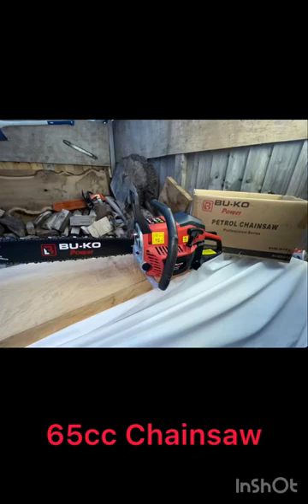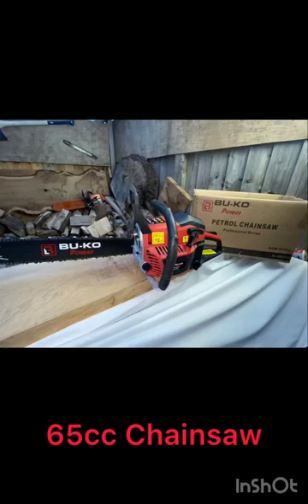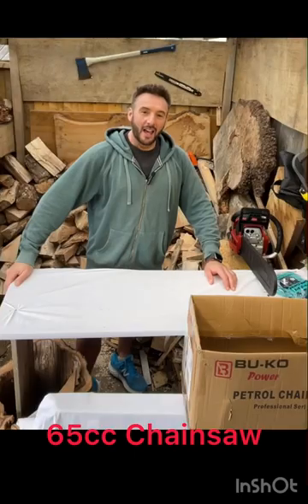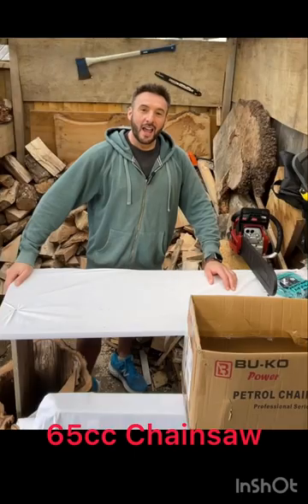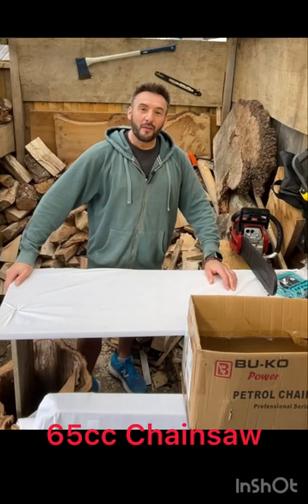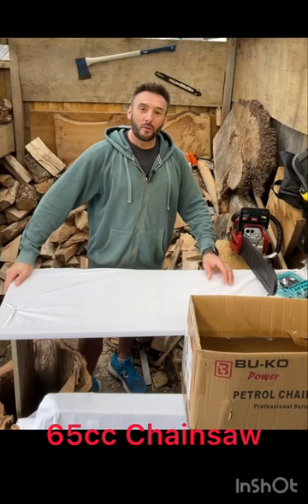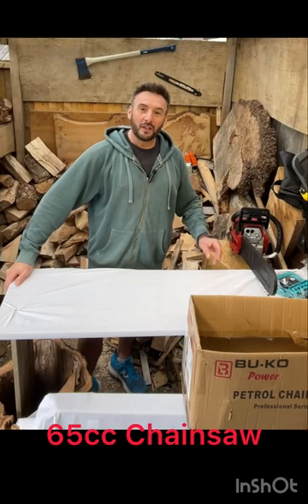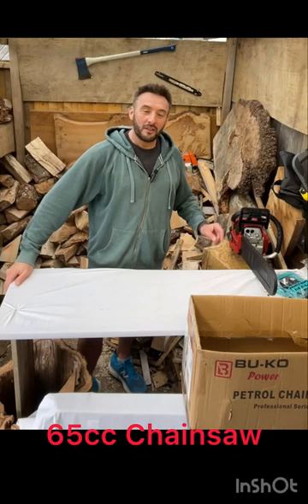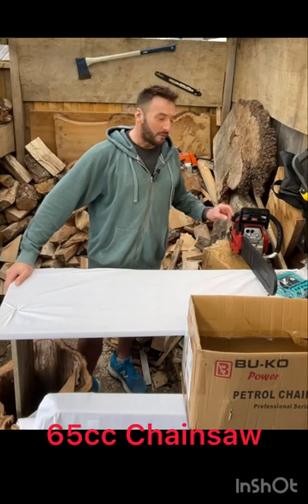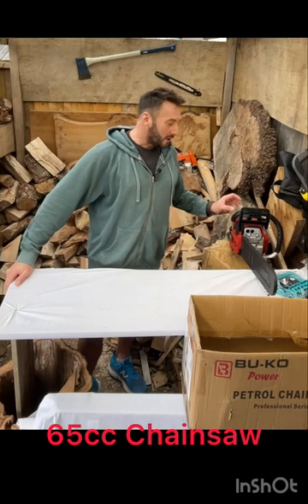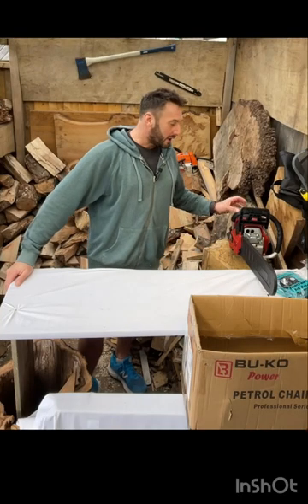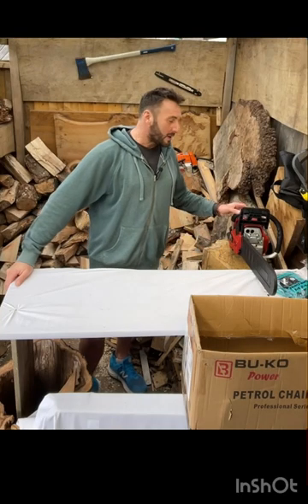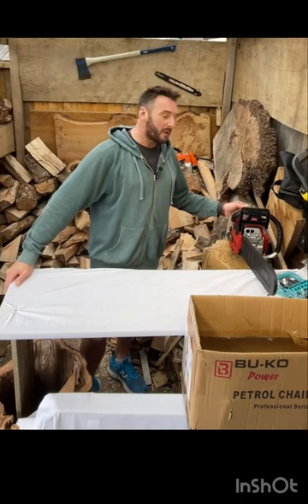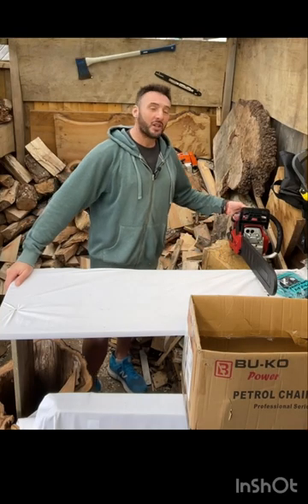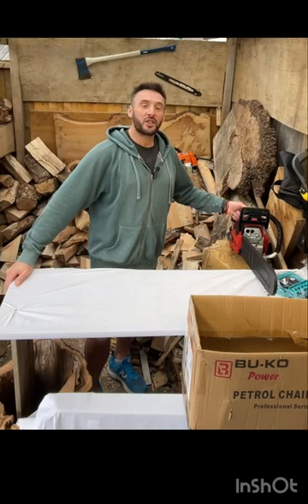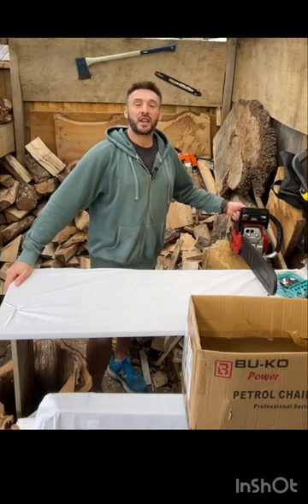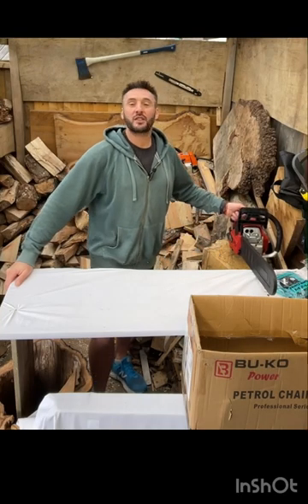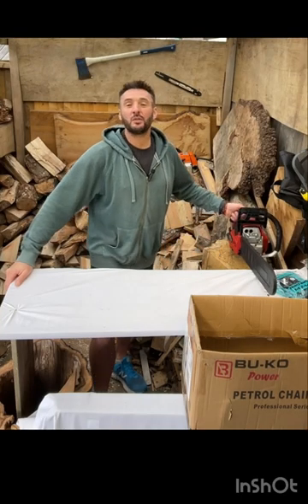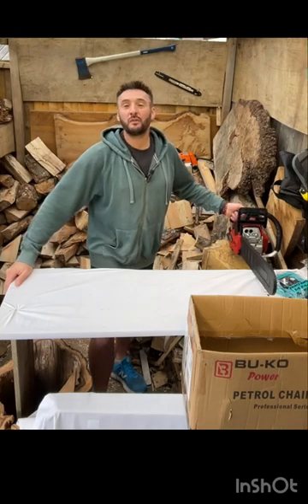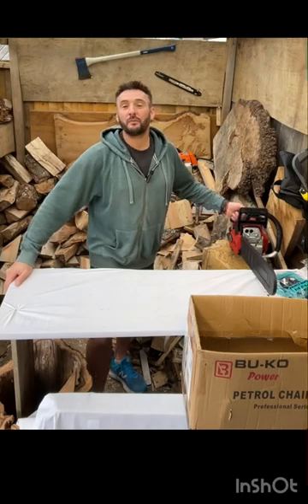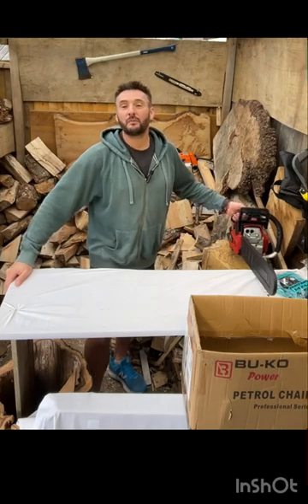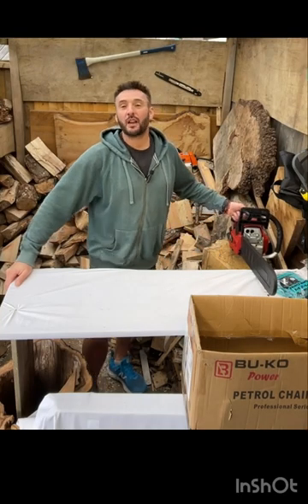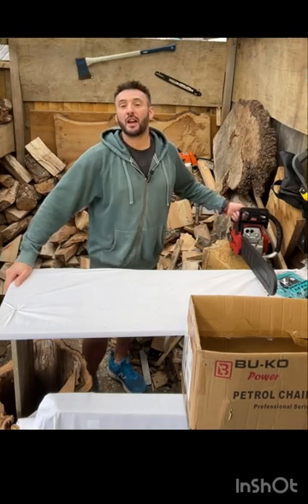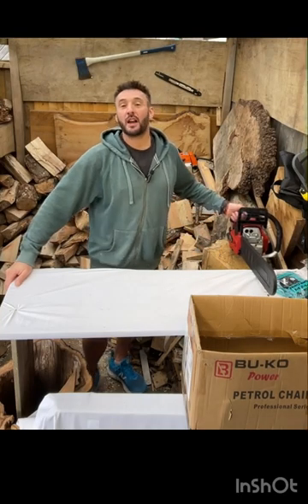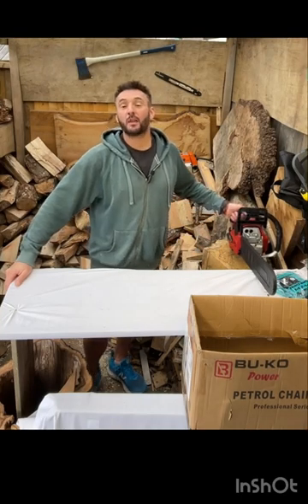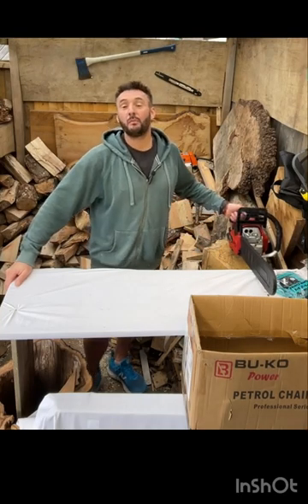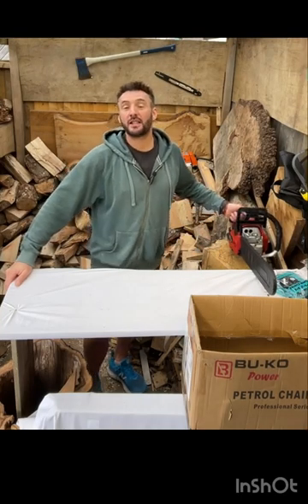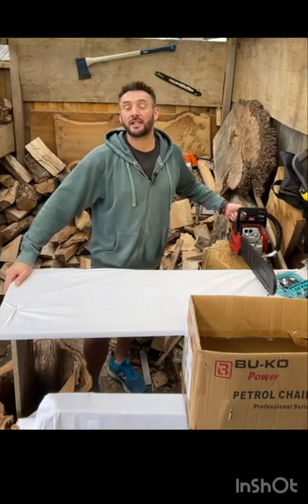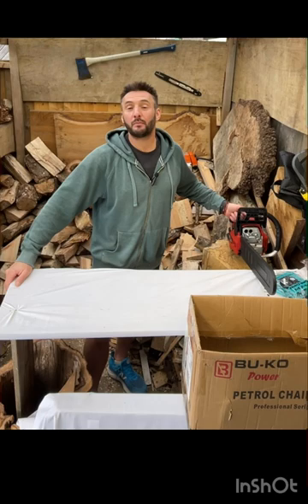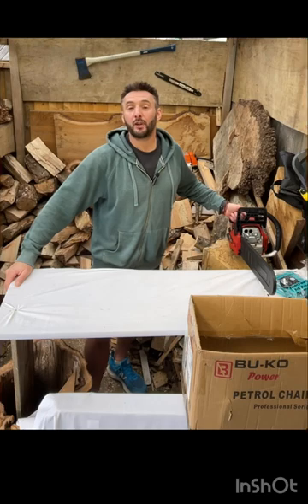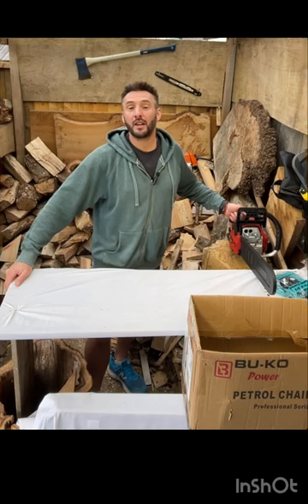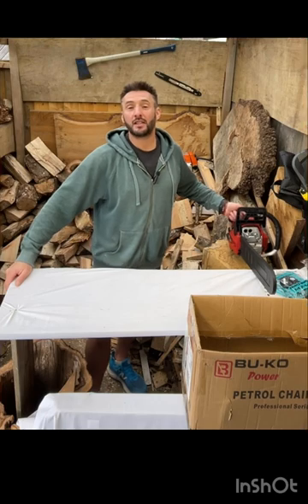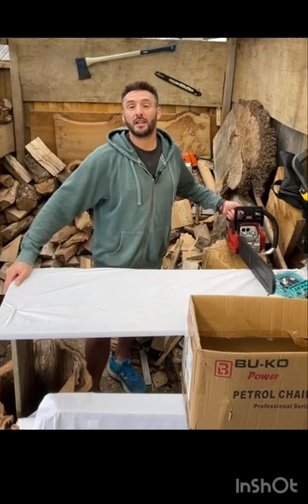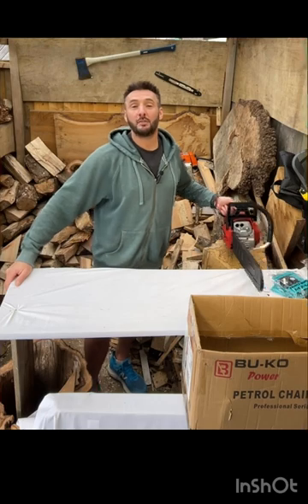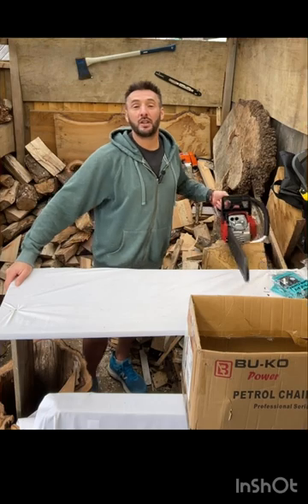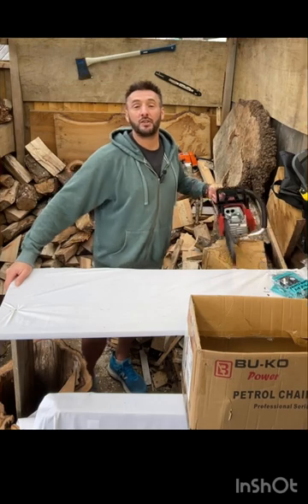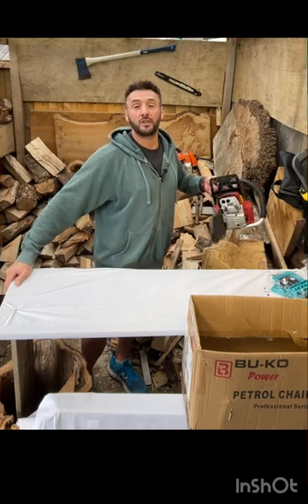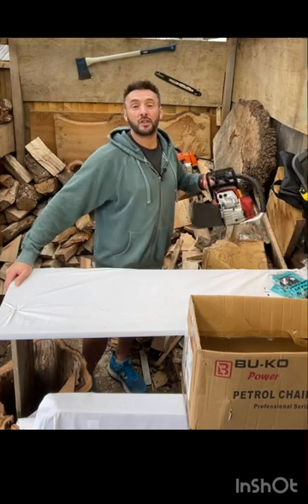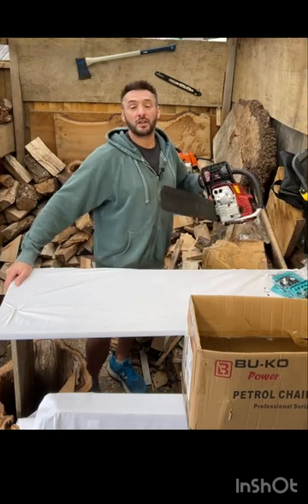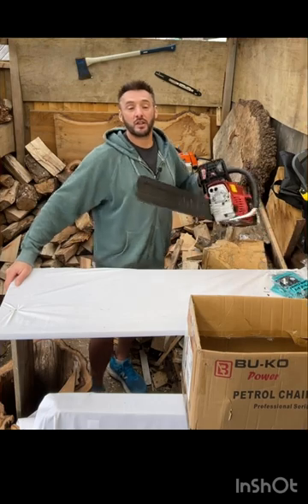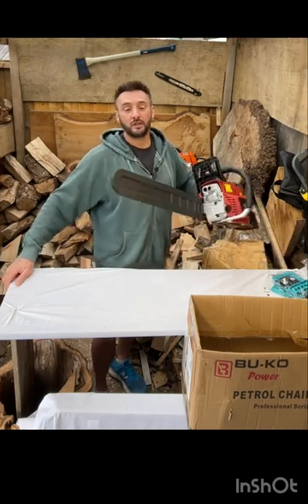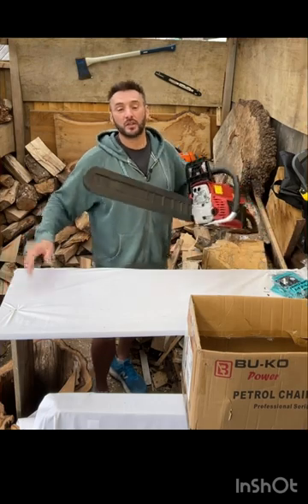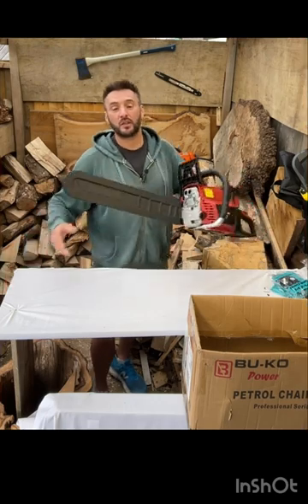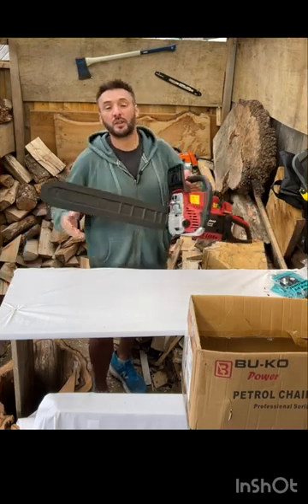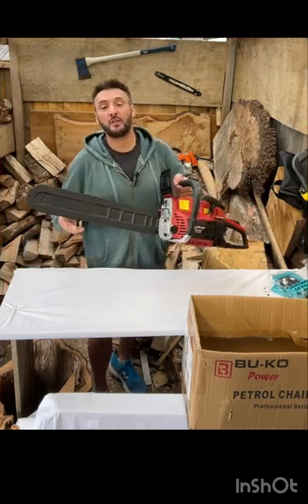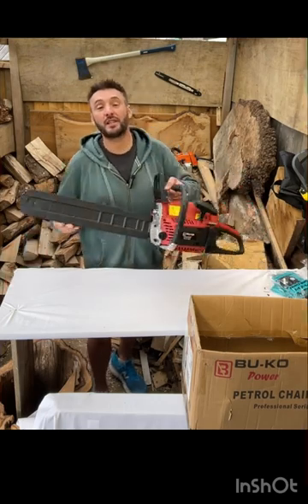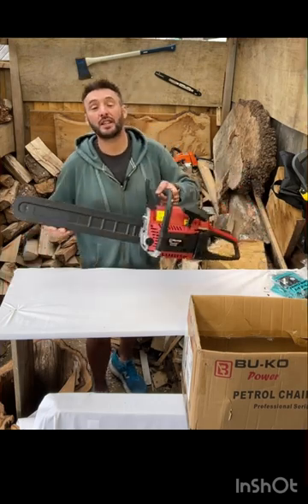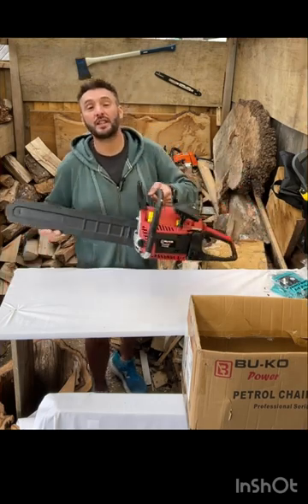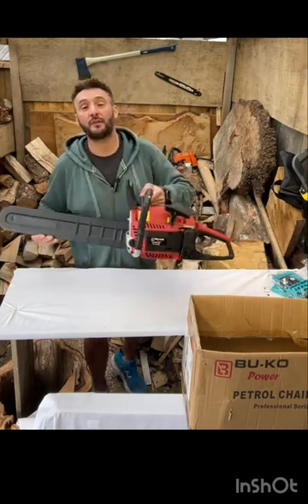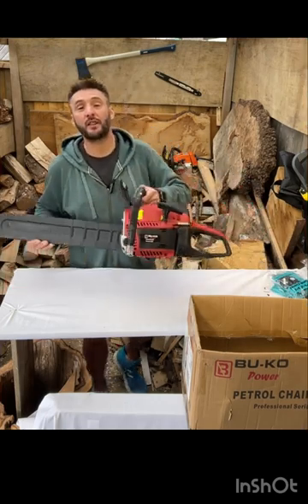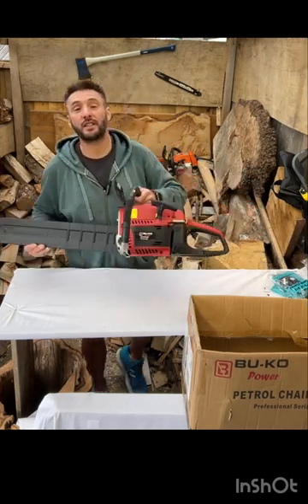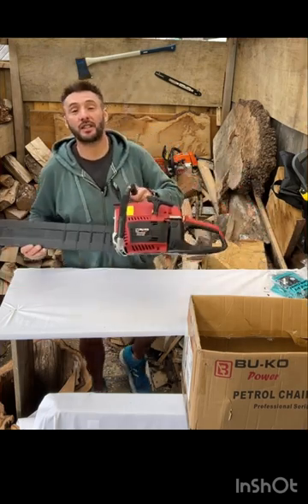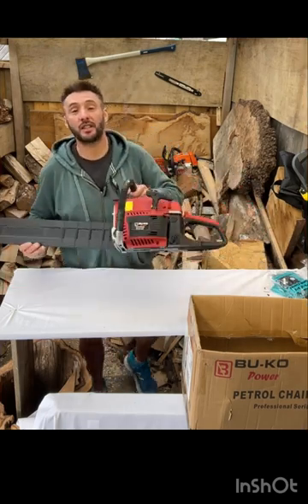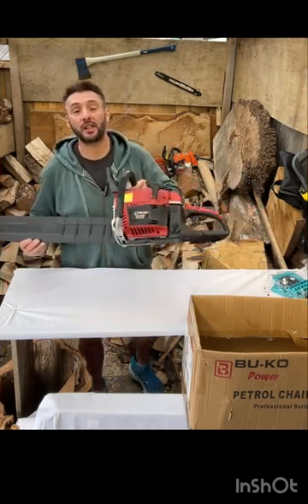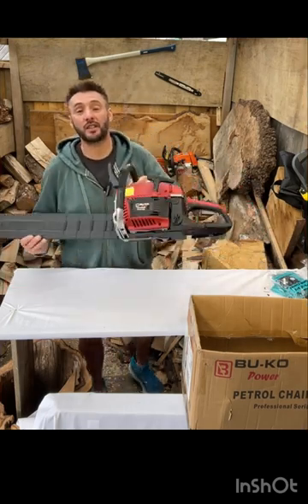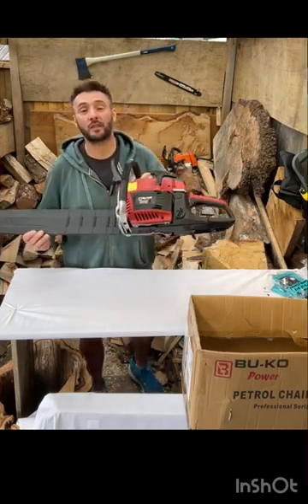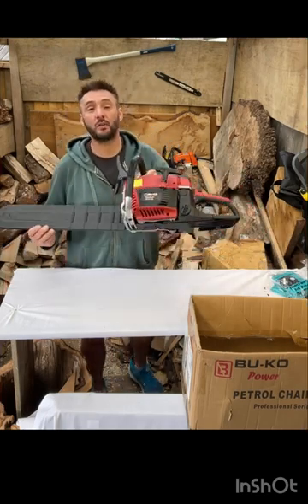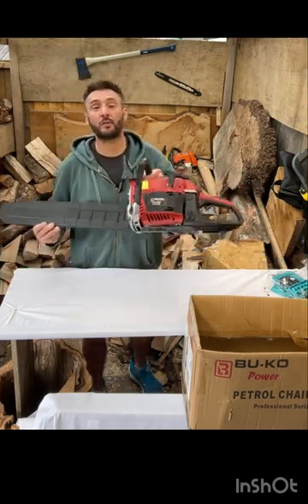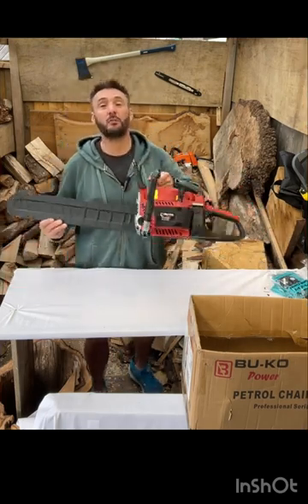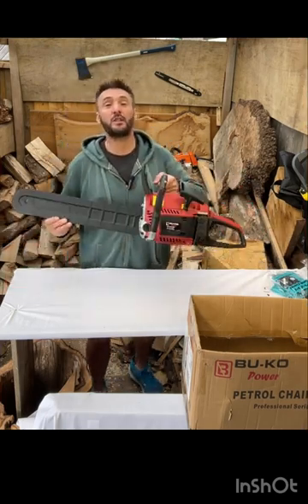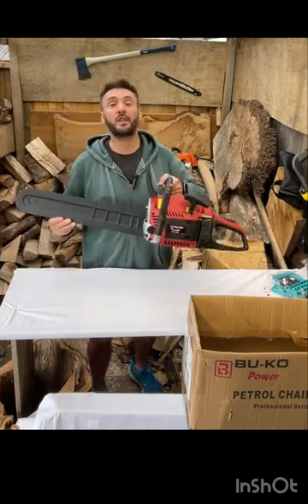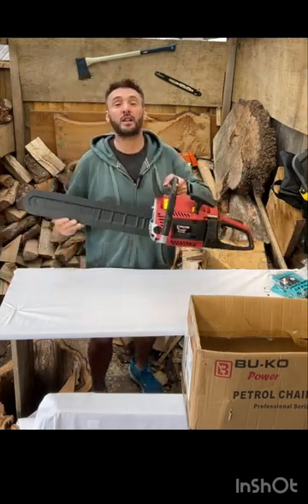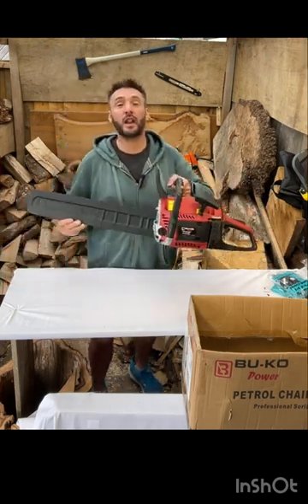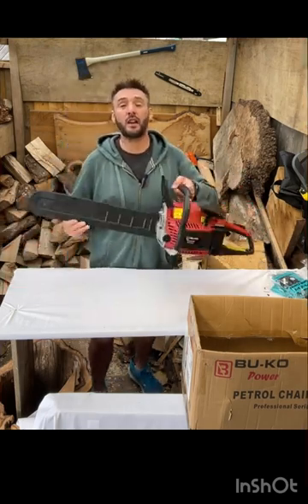Hey everyone, if you're looking at buying a chainsaw at a competitive price then let me introduce you to the new 65cc chainsaw from BUKO.